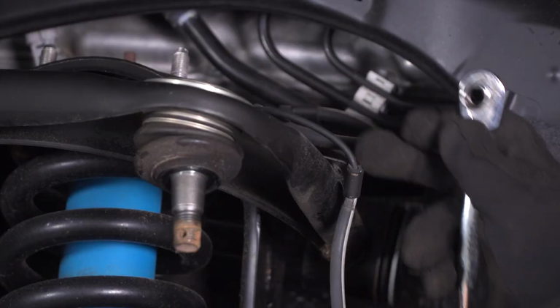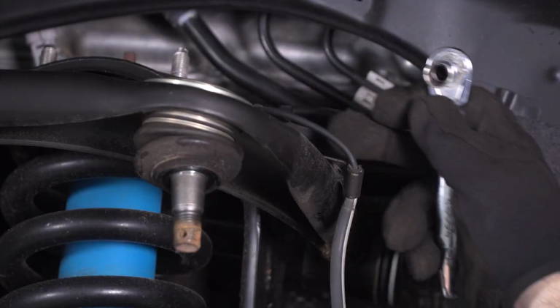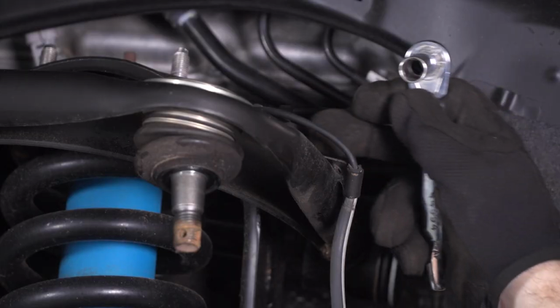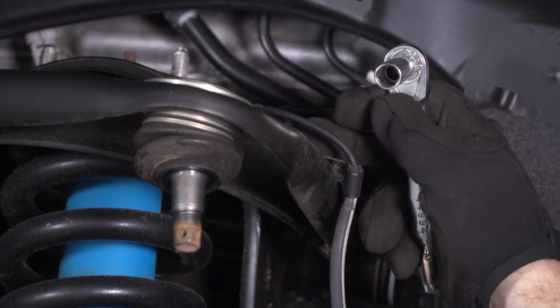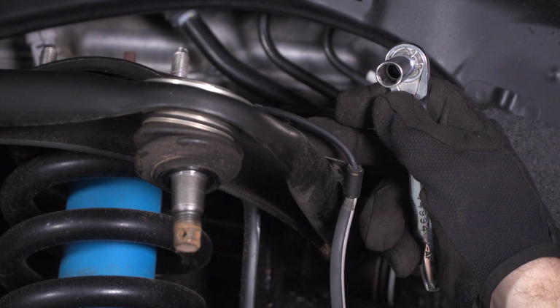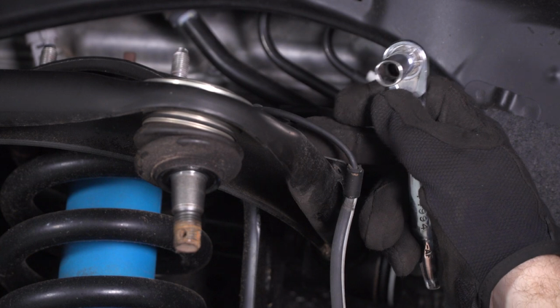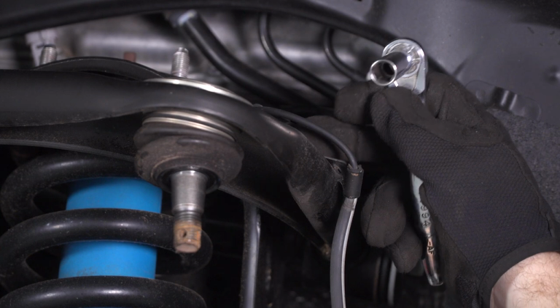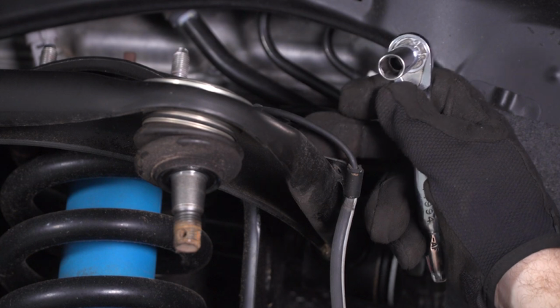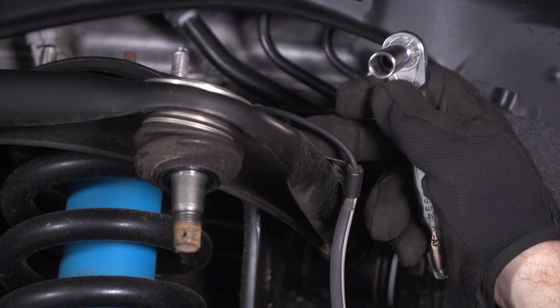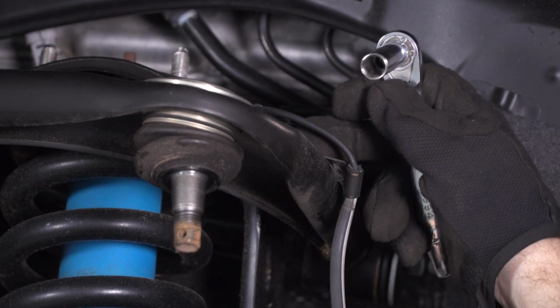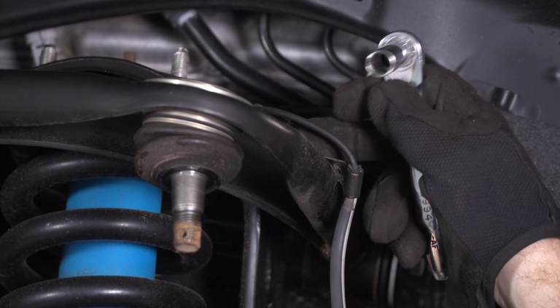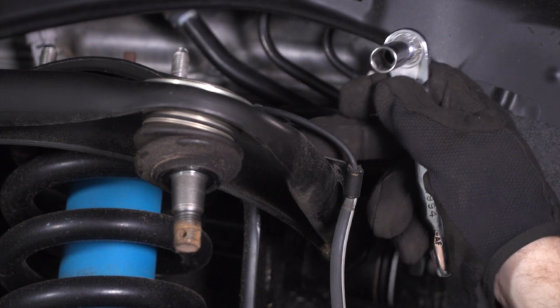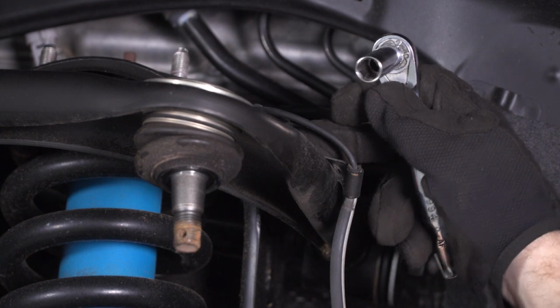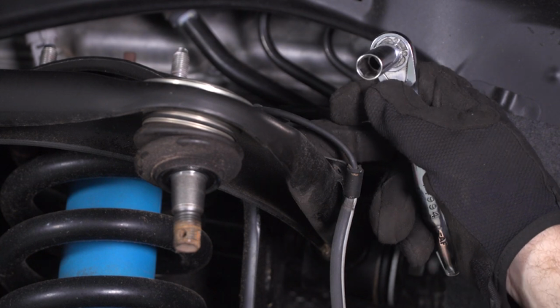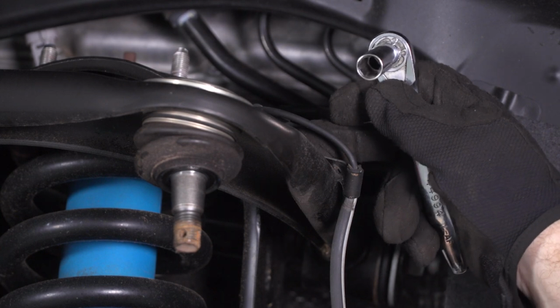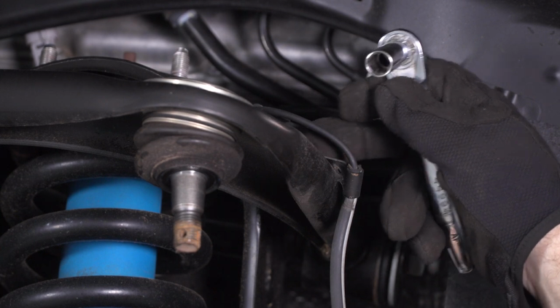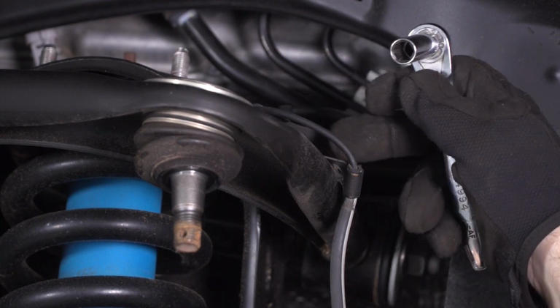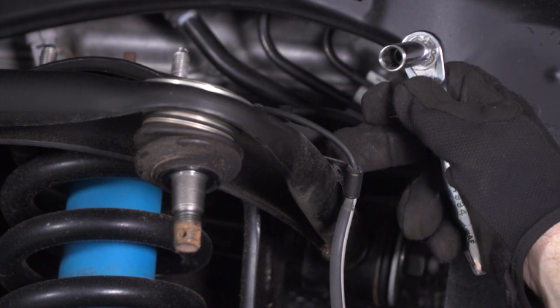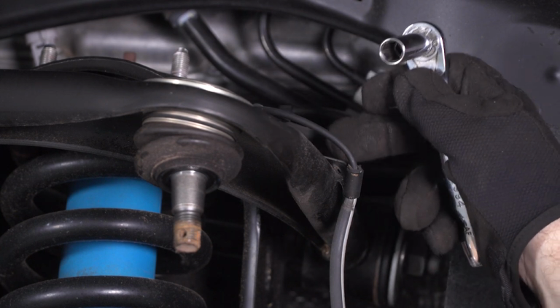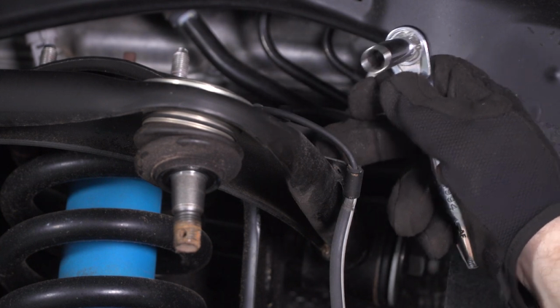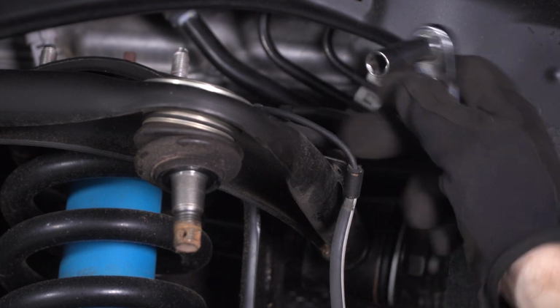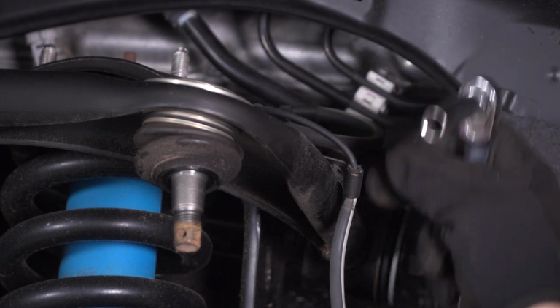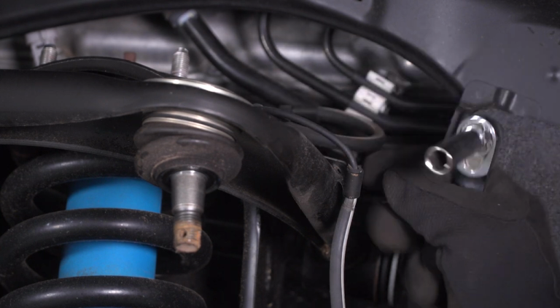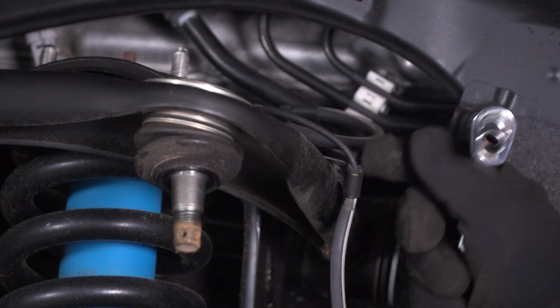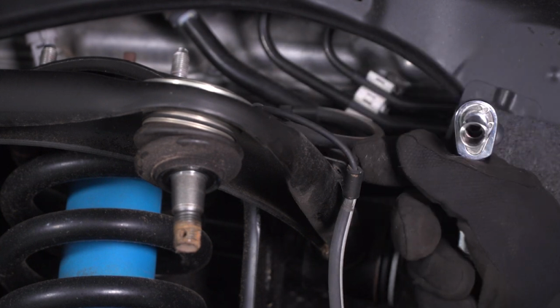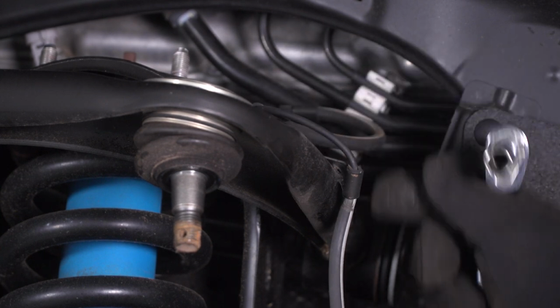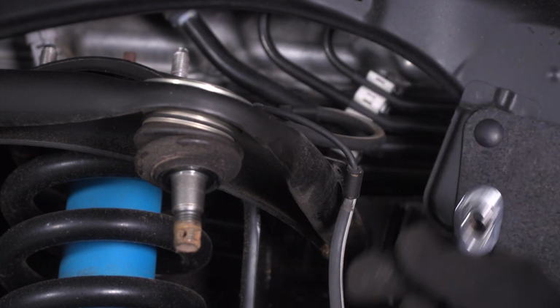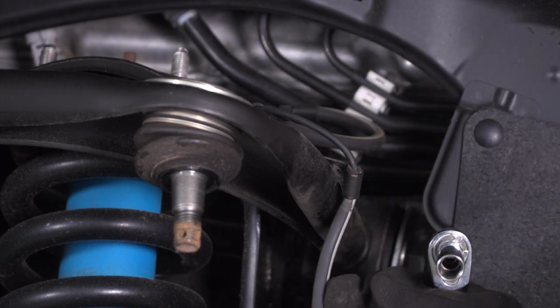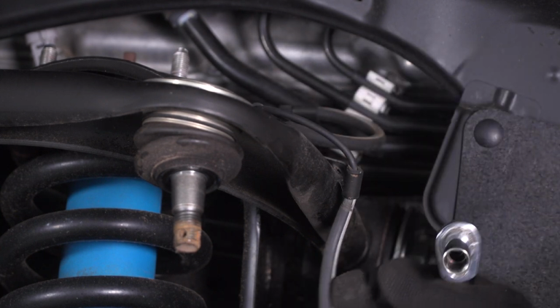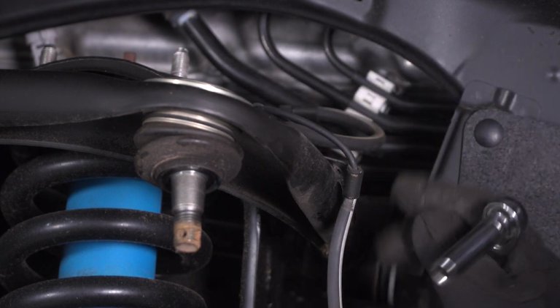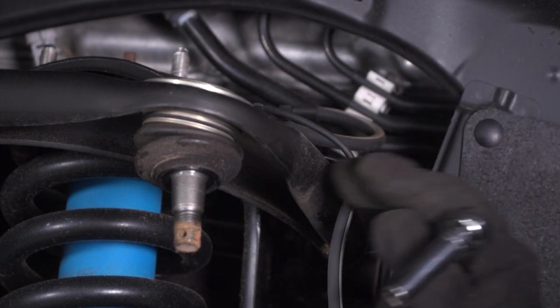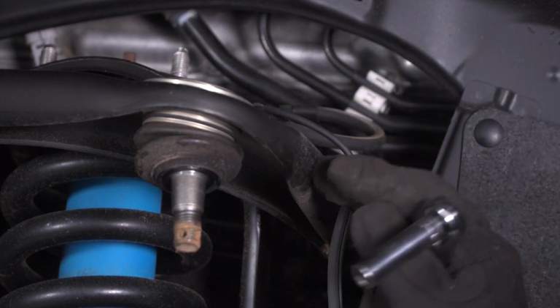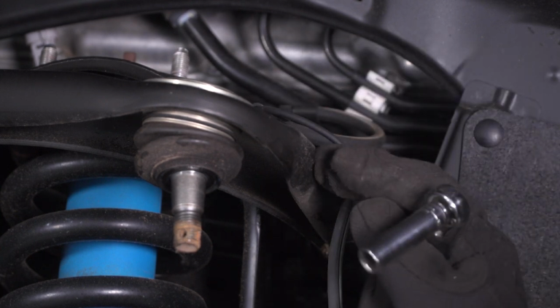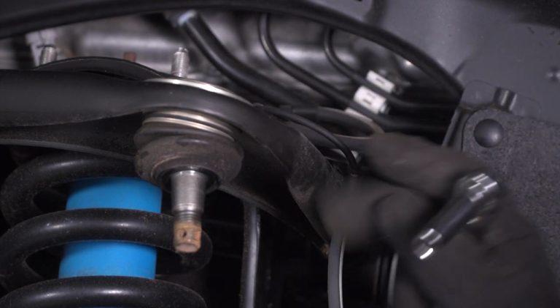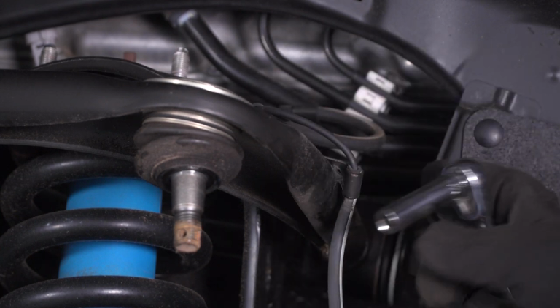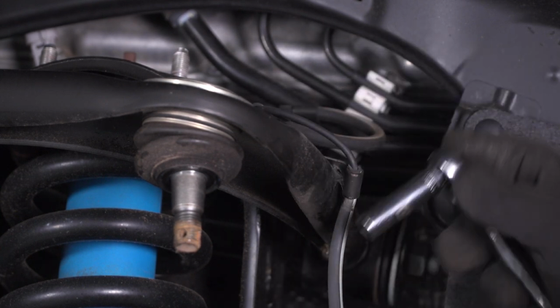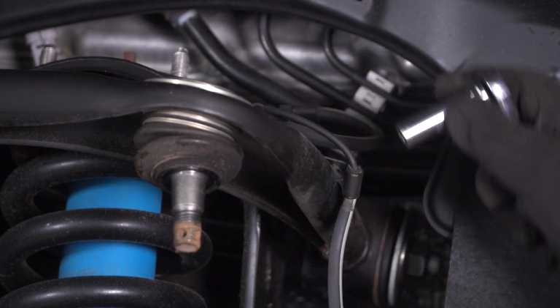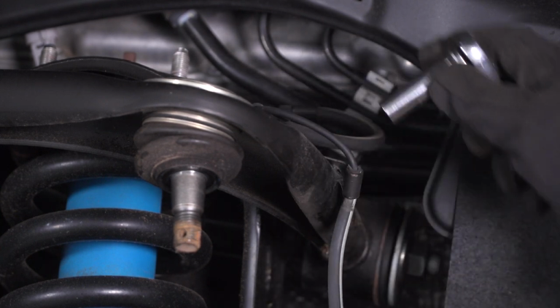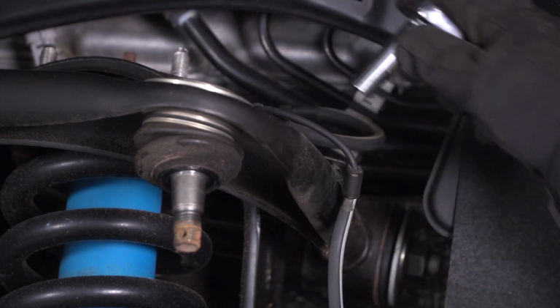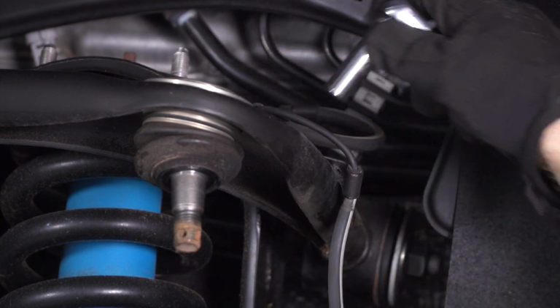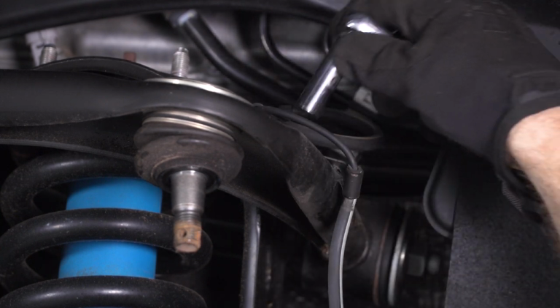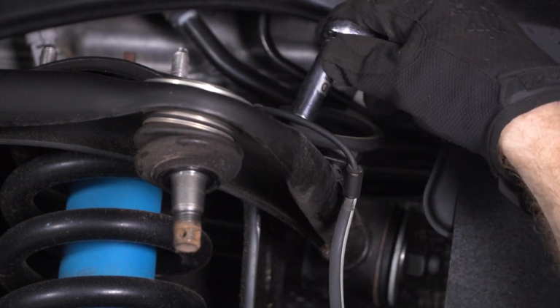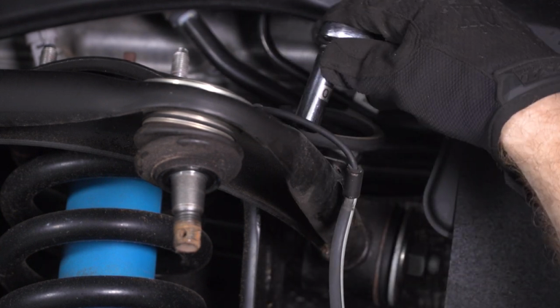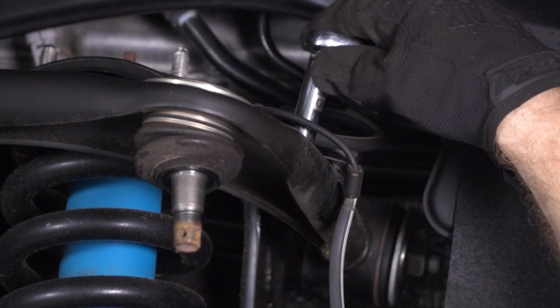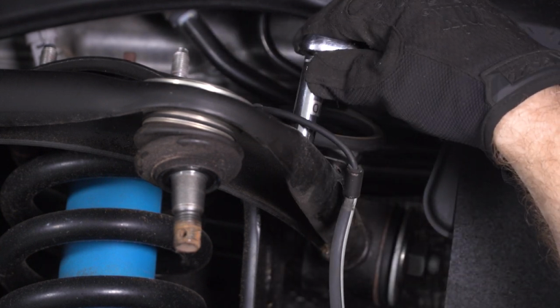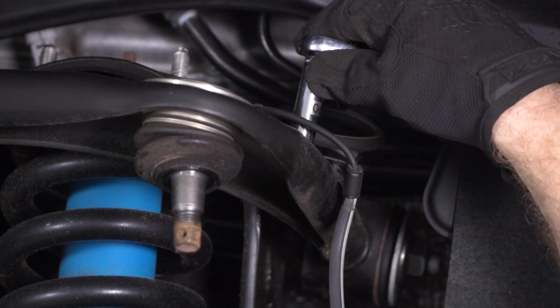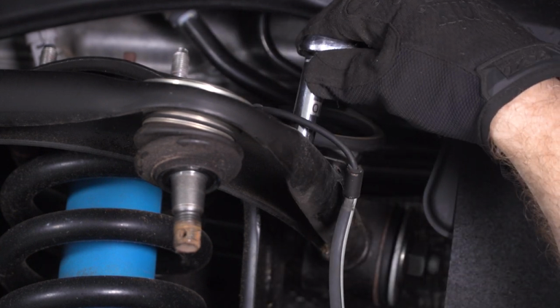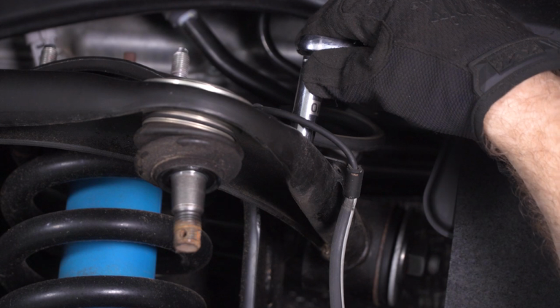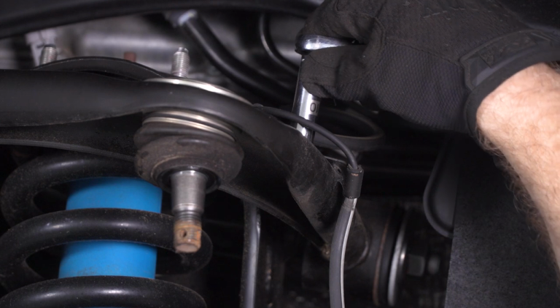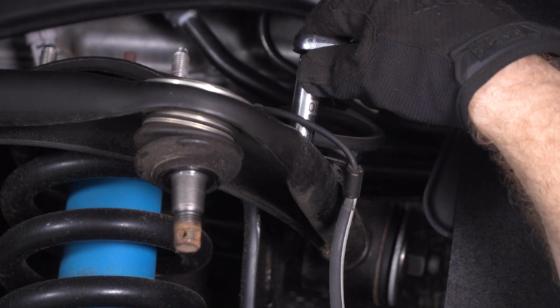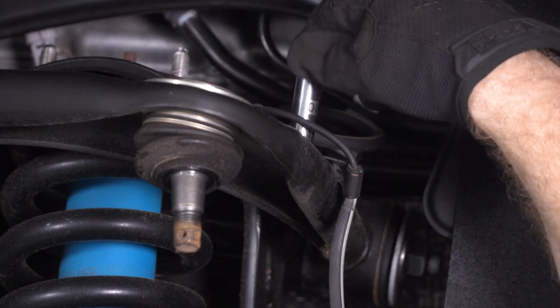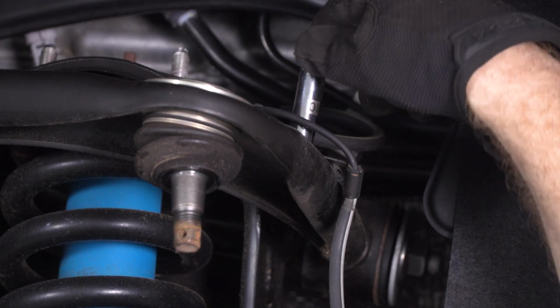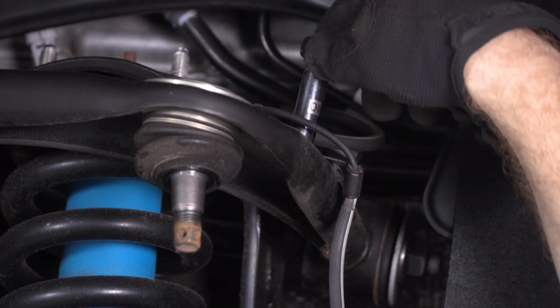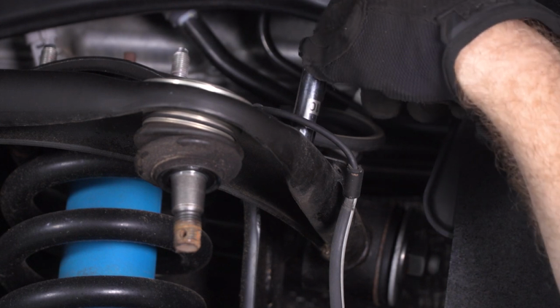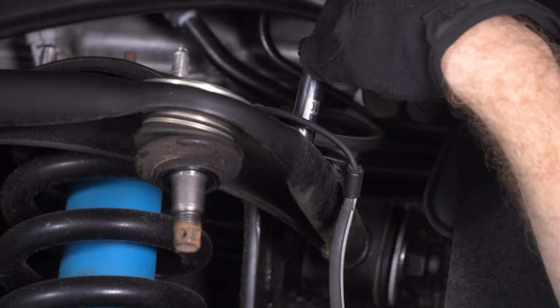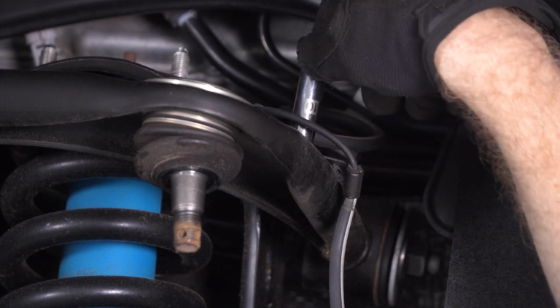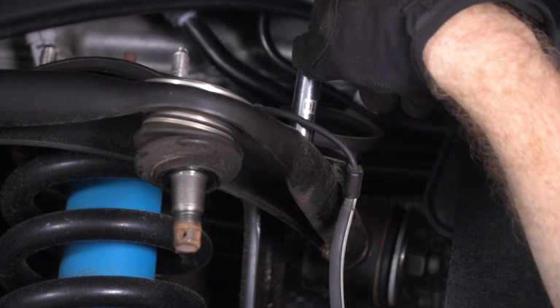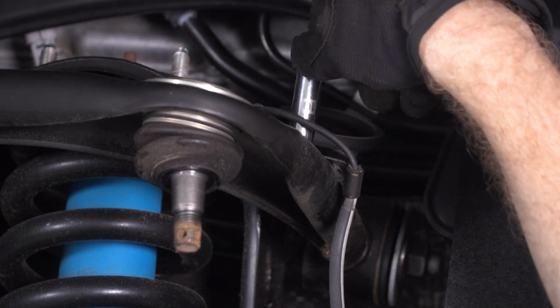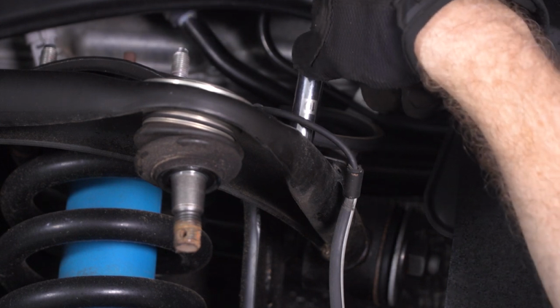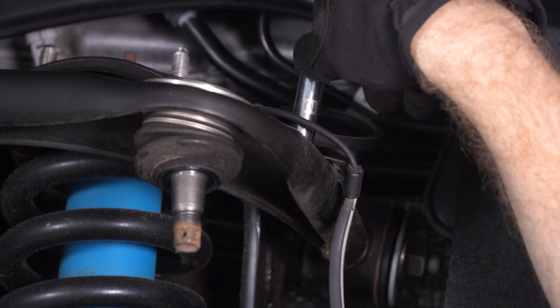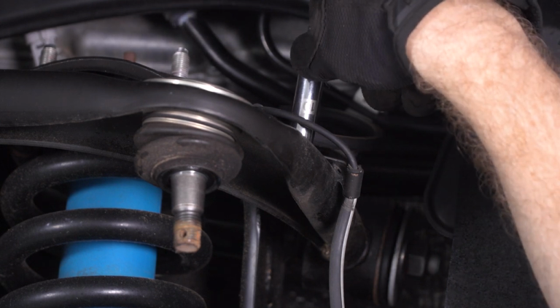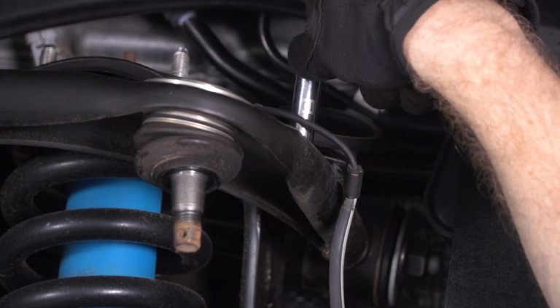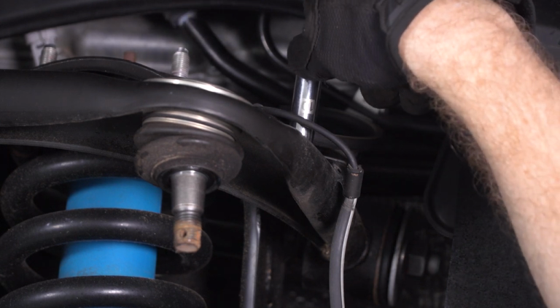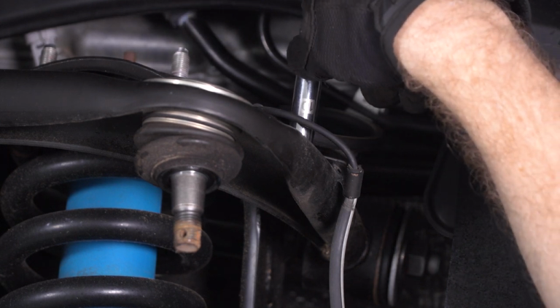Now we're gonna undo the clamp up here that's holding our brake line to the upper control arm, just to give ourselves a little bit of slack. Use a 10-millimeter socket.